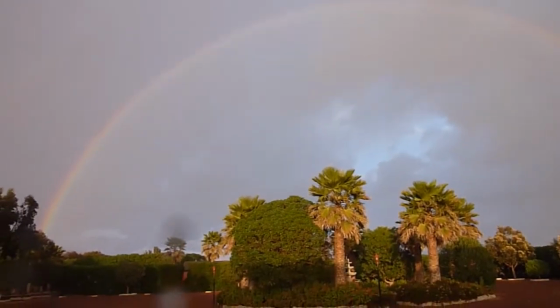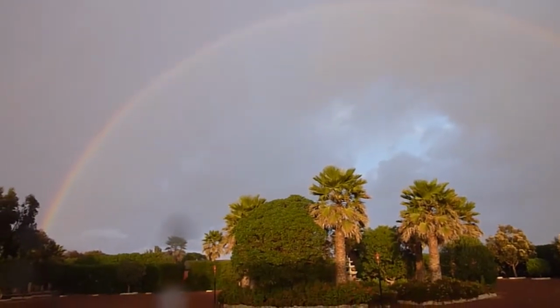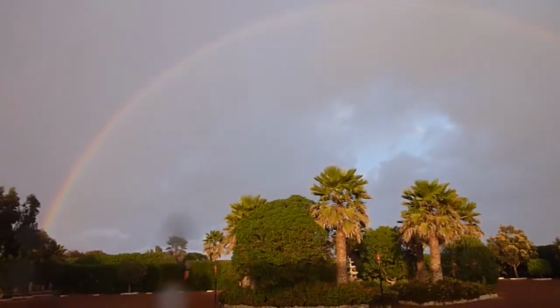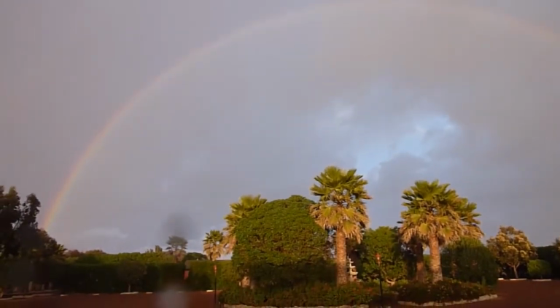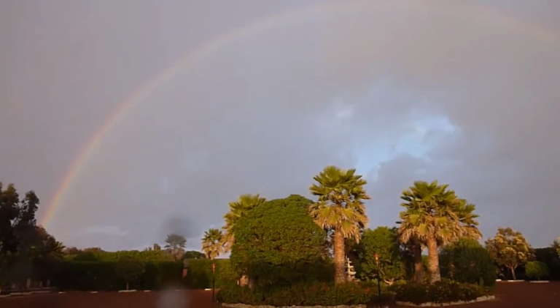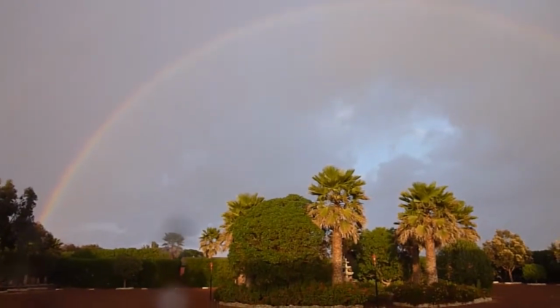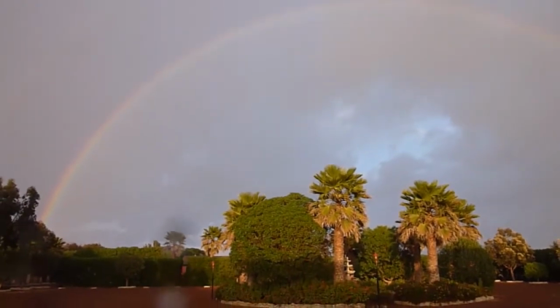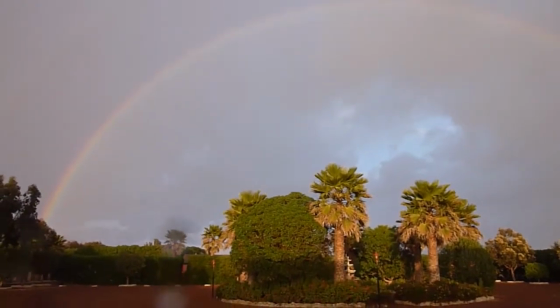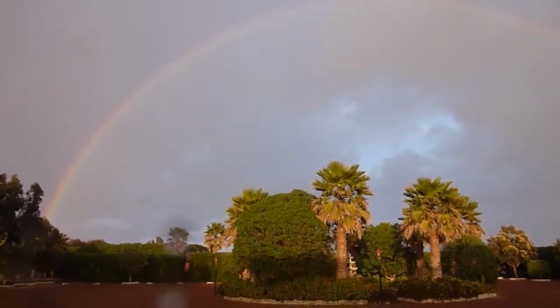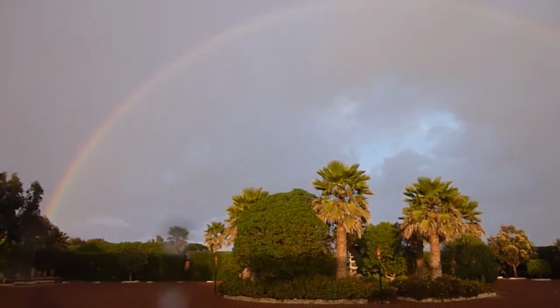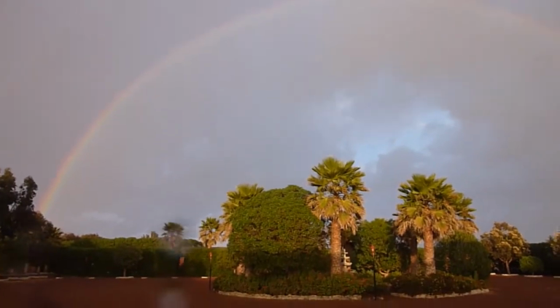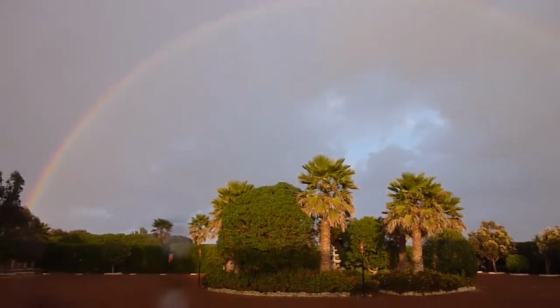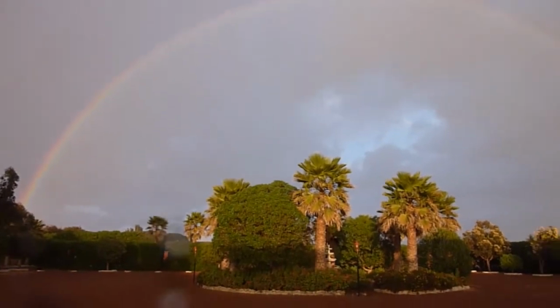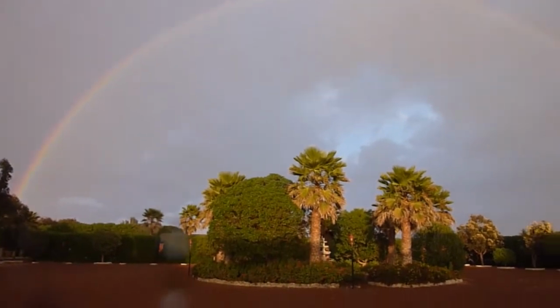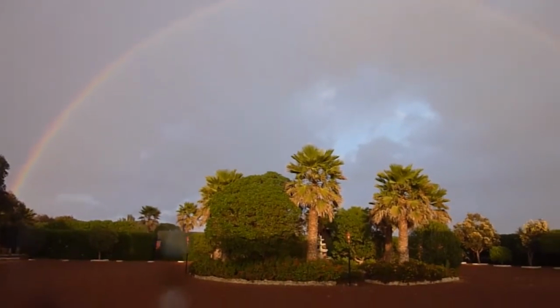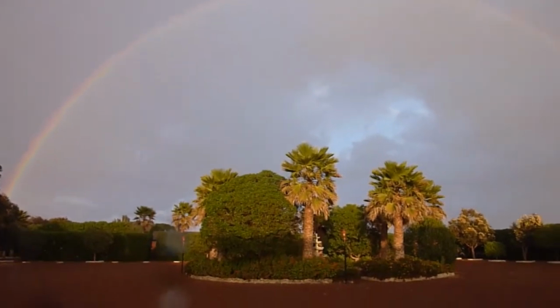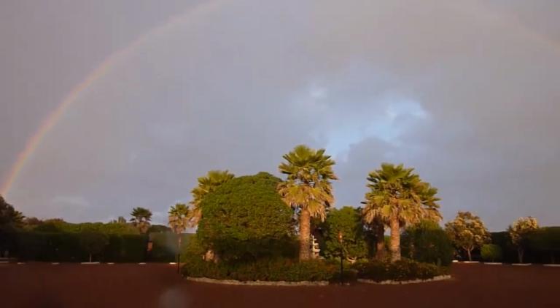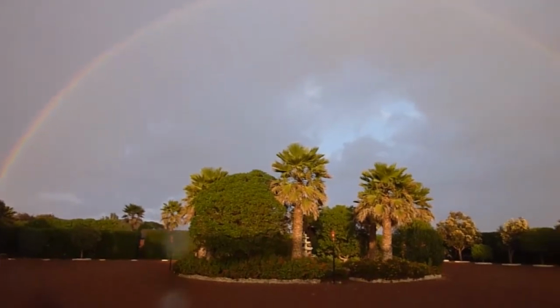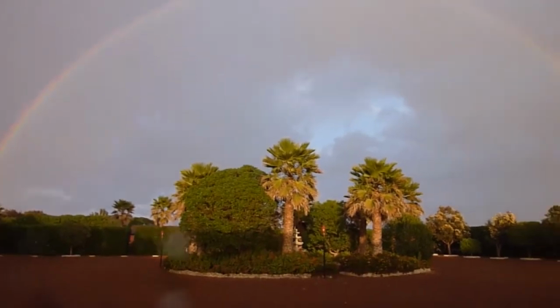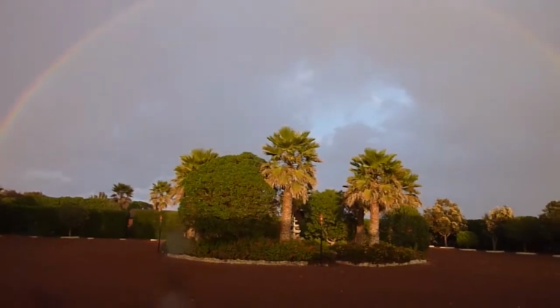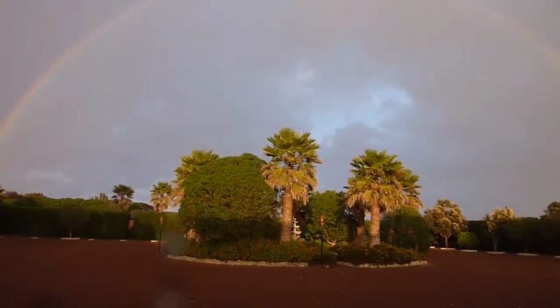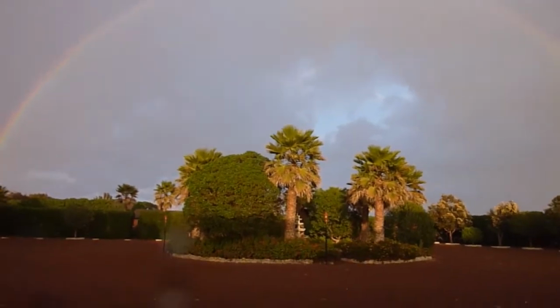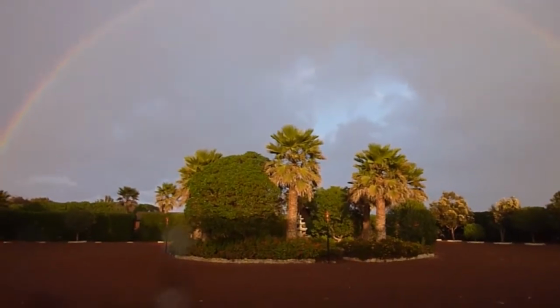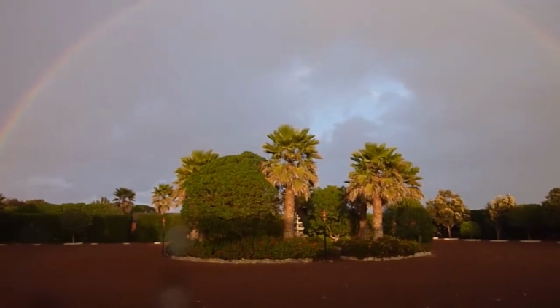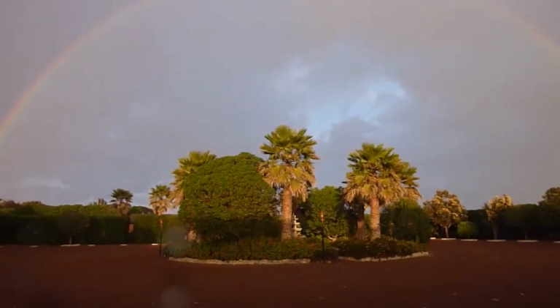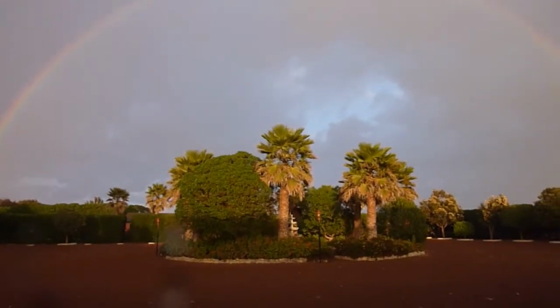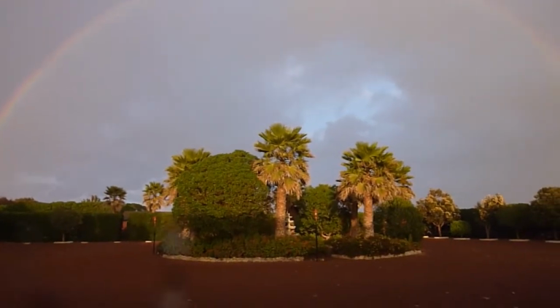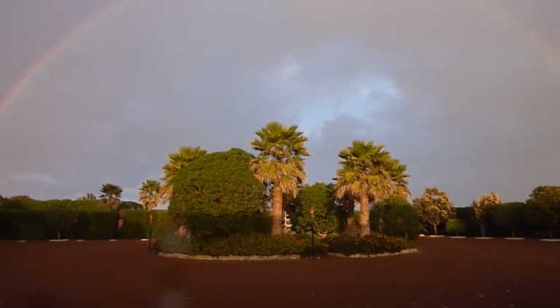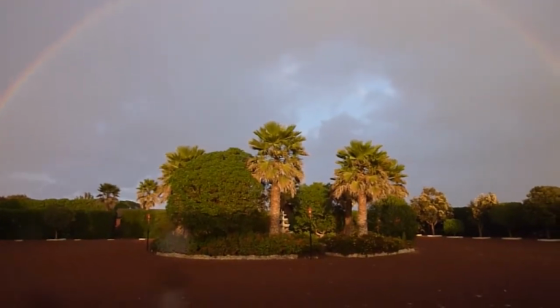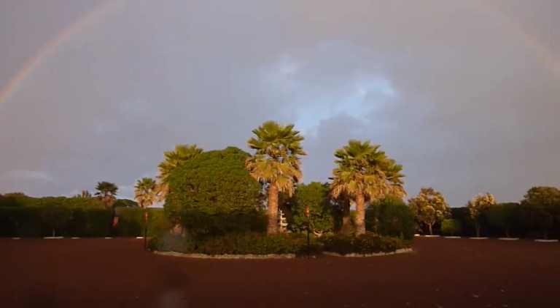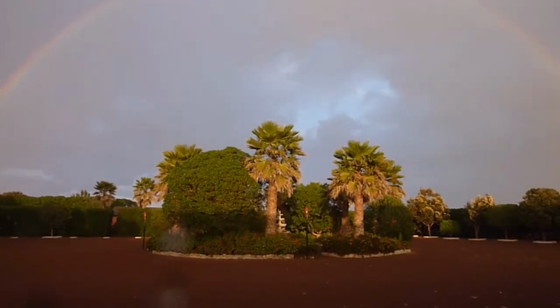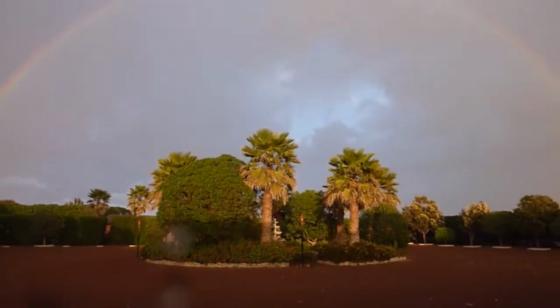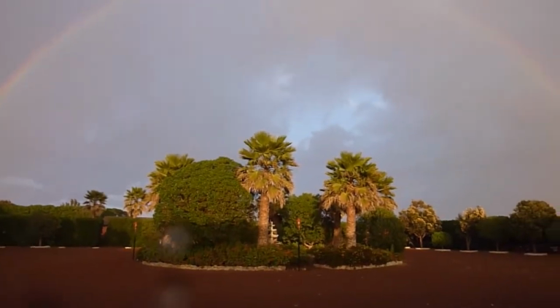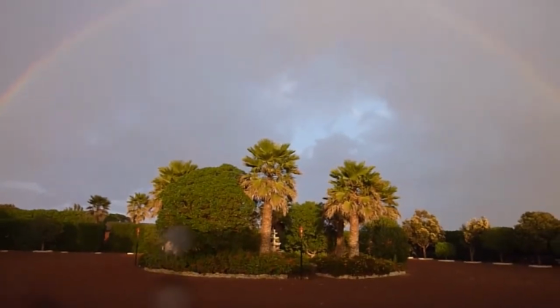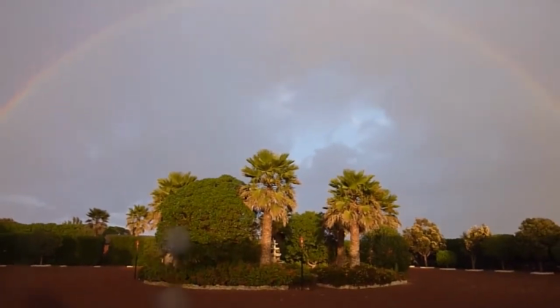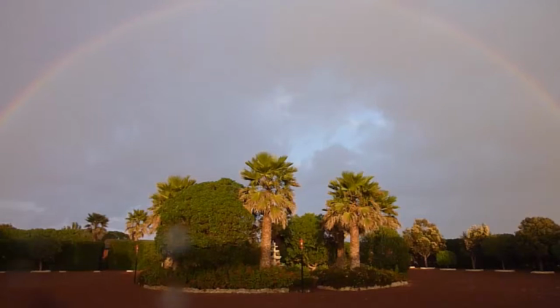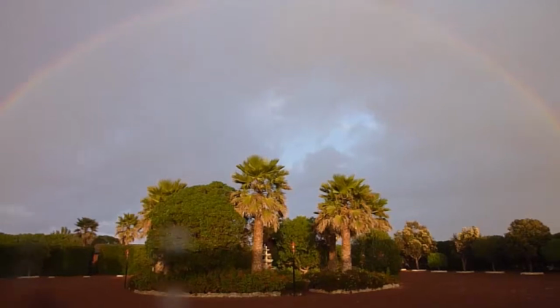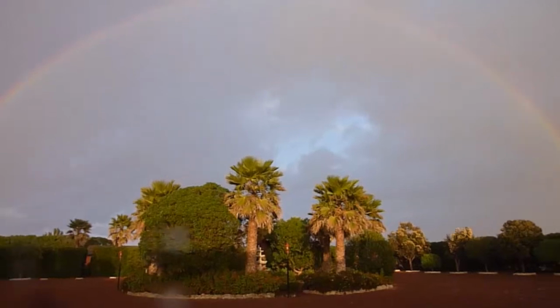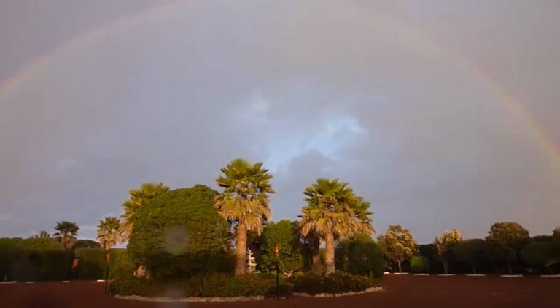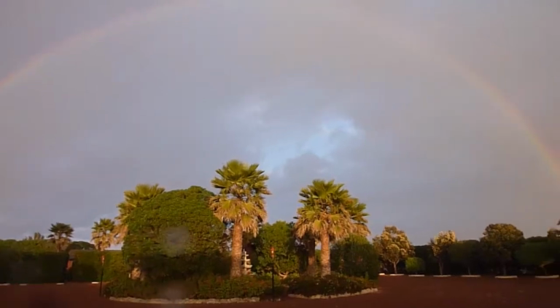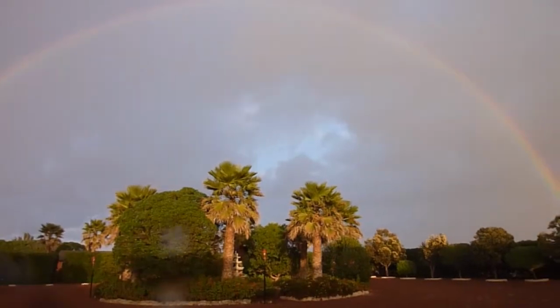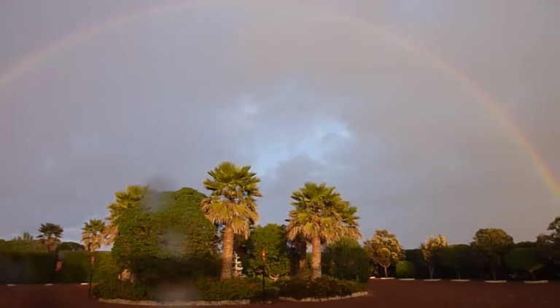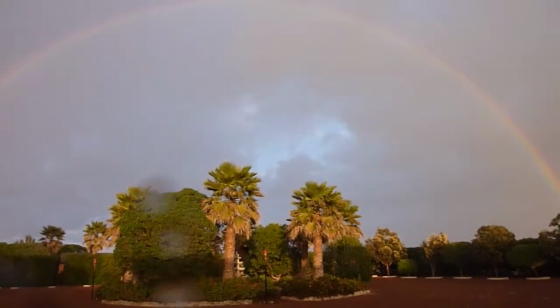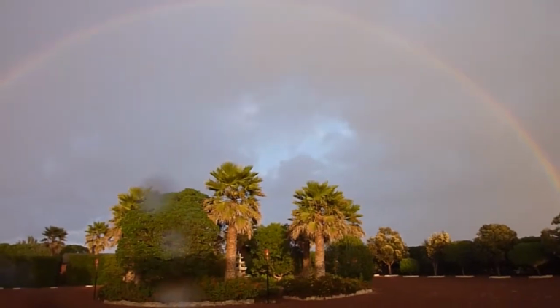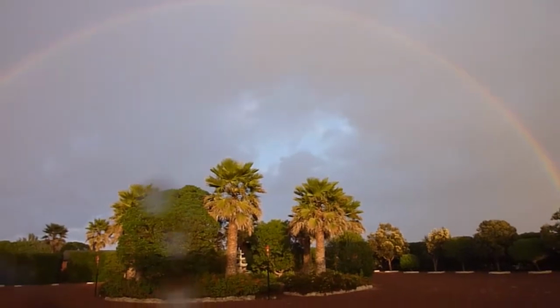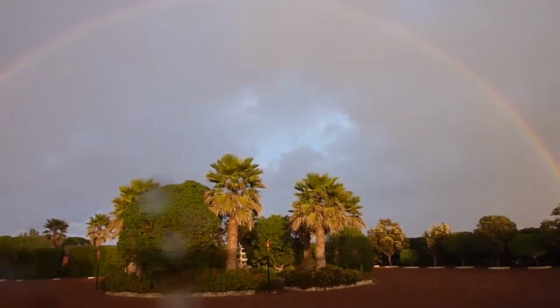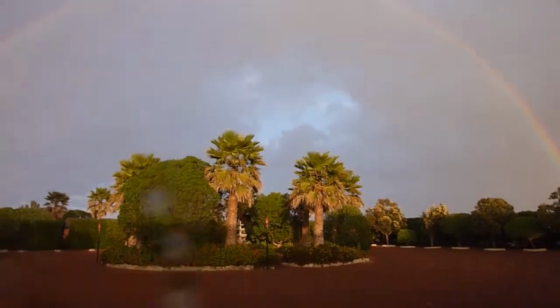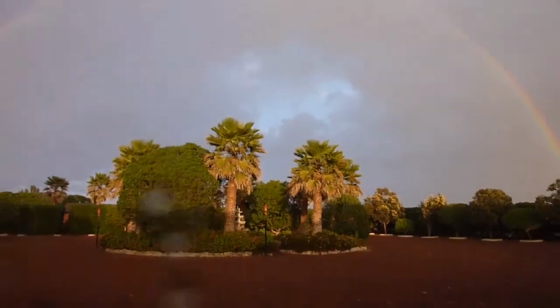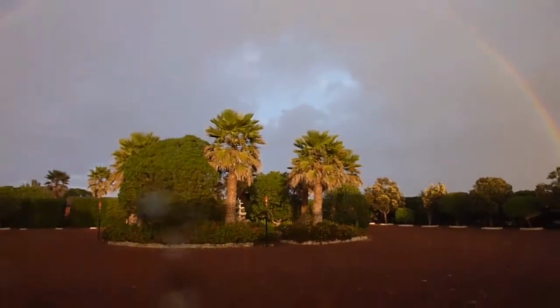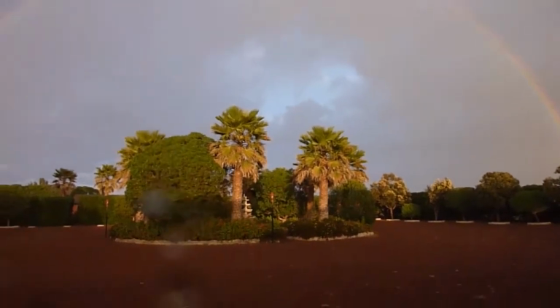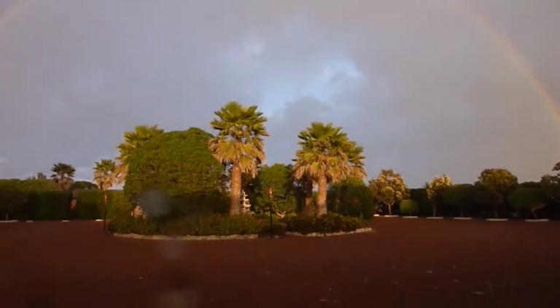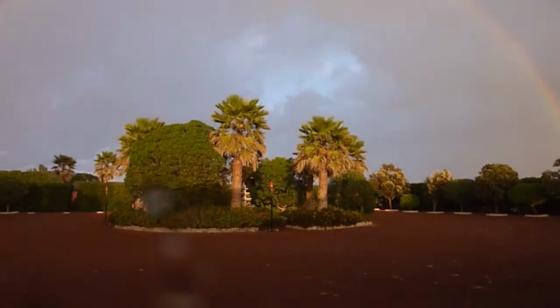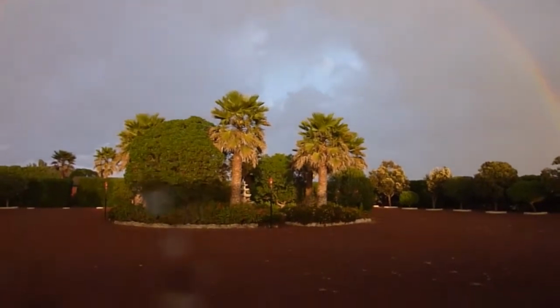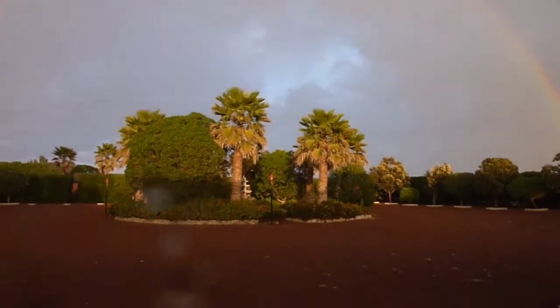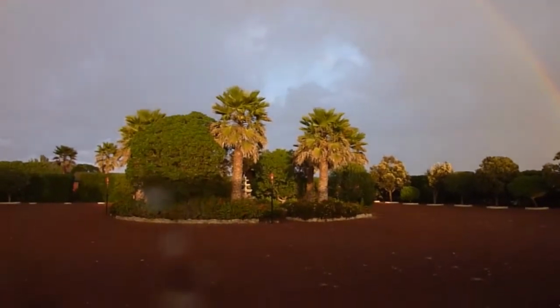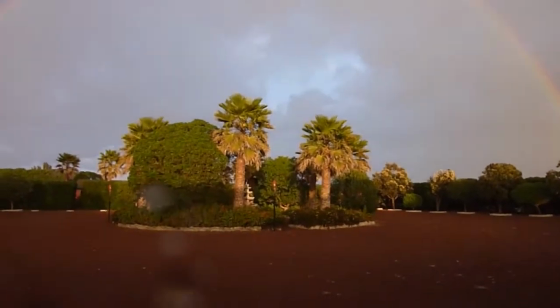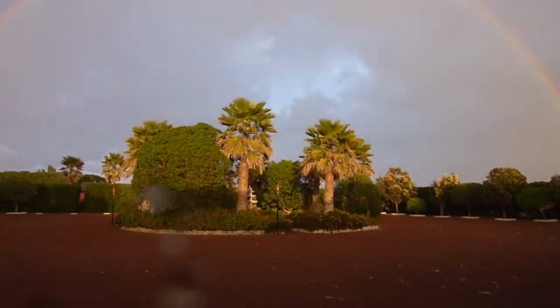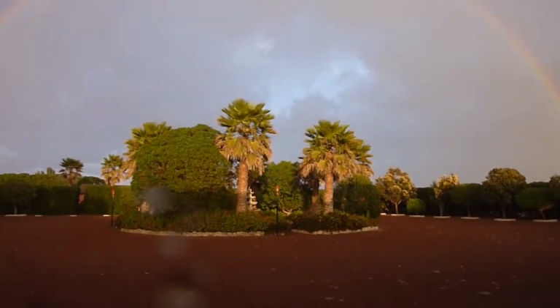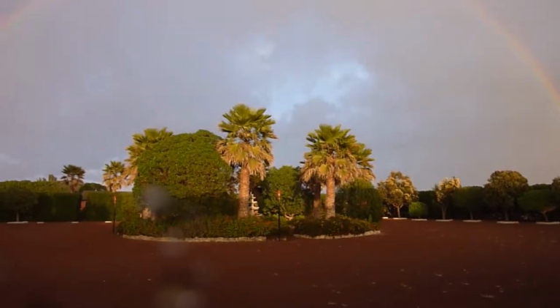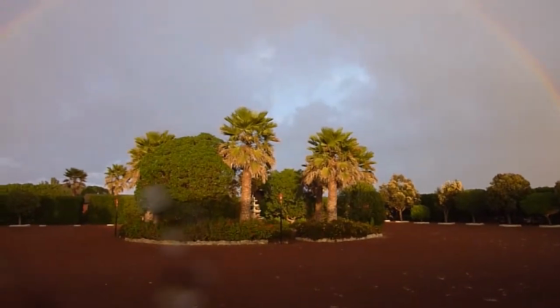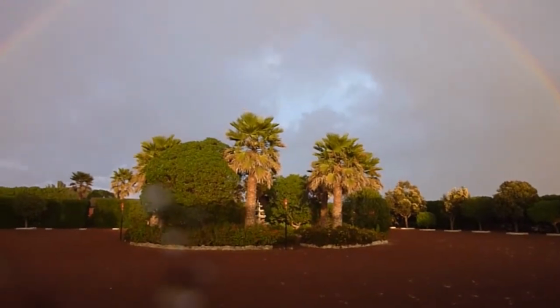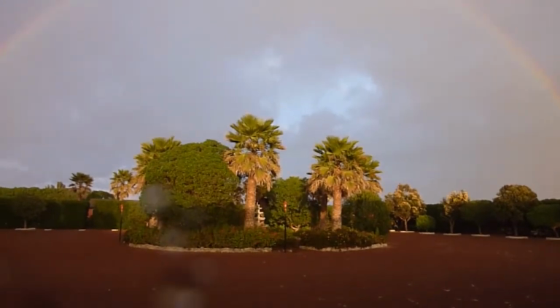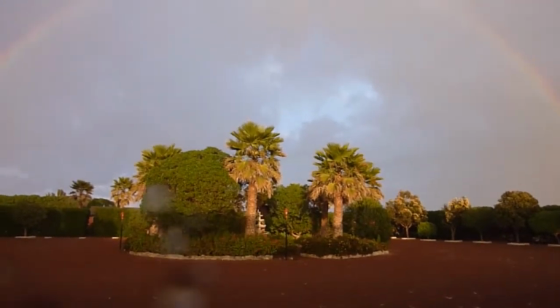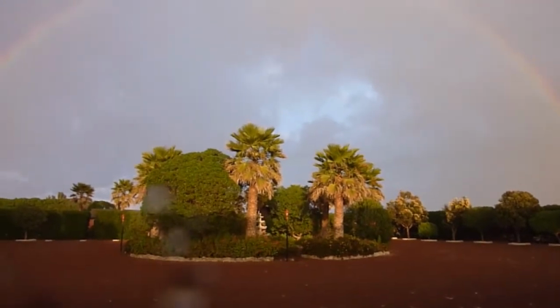Excellent. There you got it. A nice beautiful rainbow here at Go Missions to Mexico.